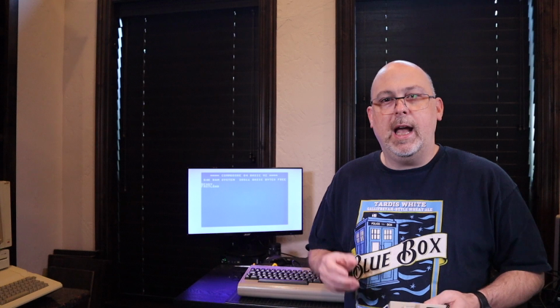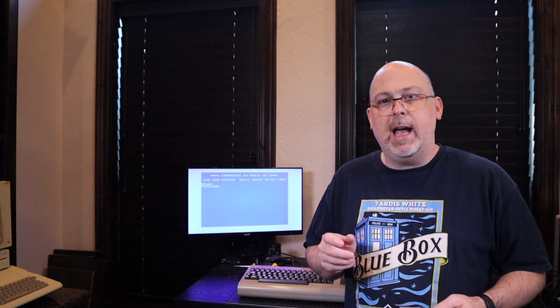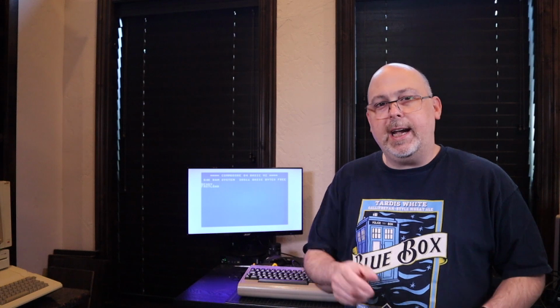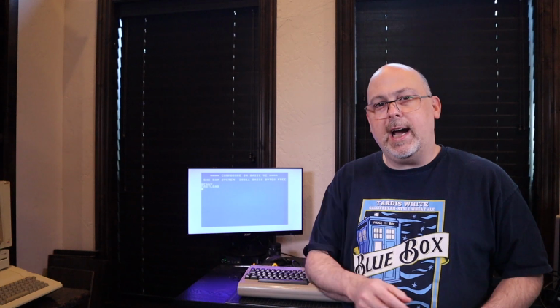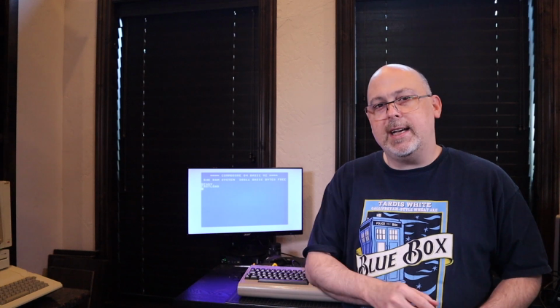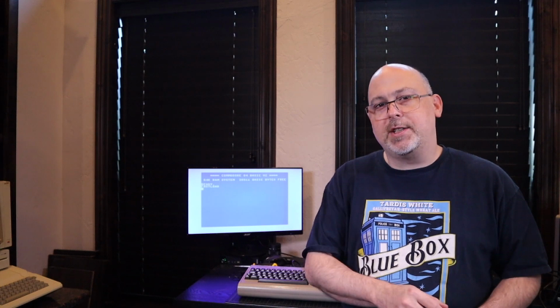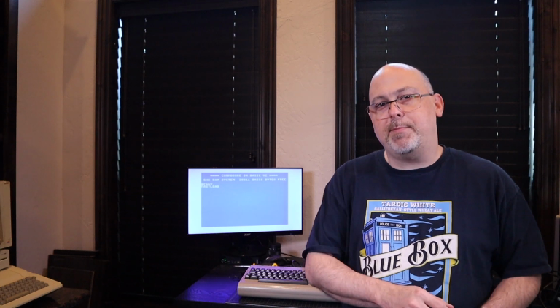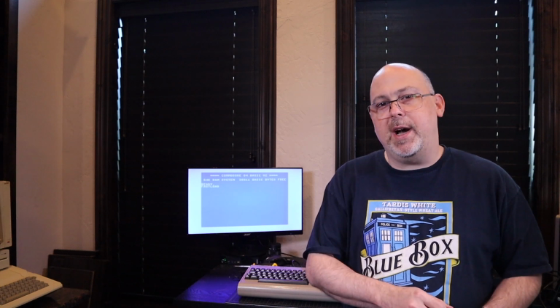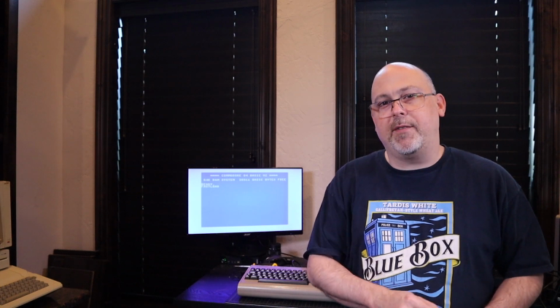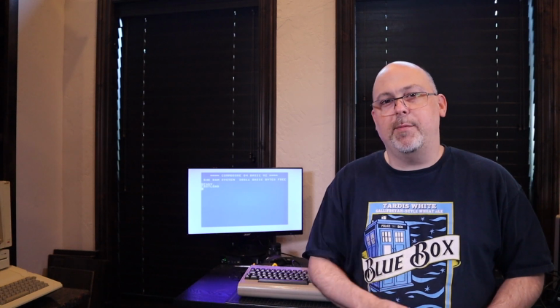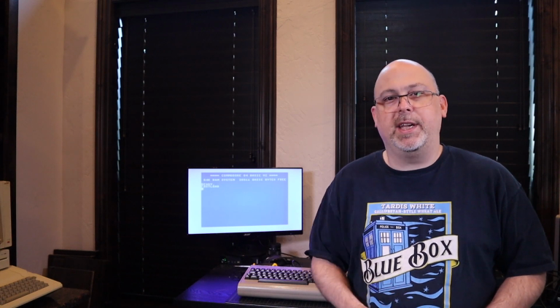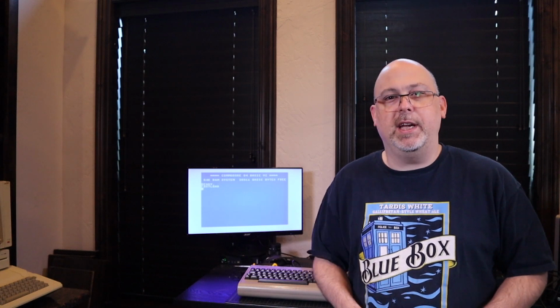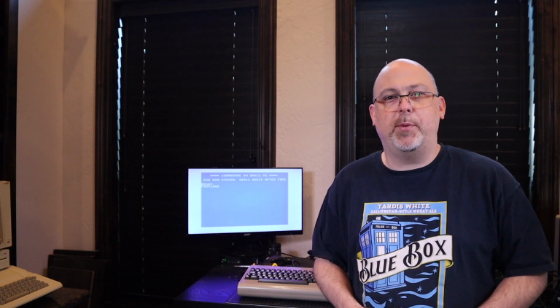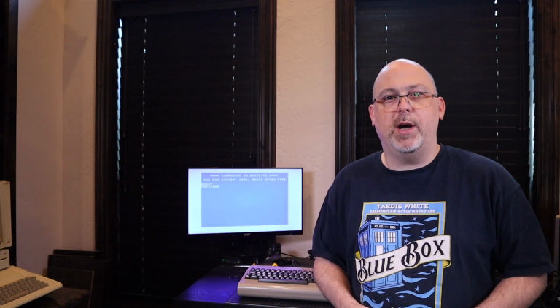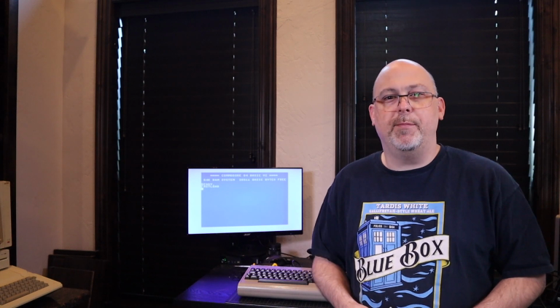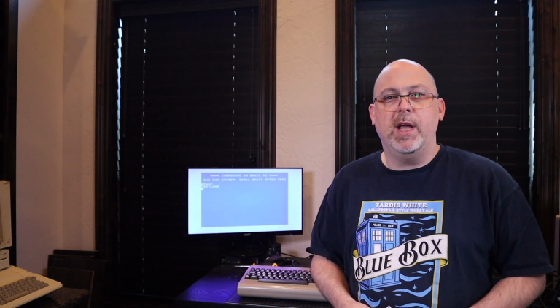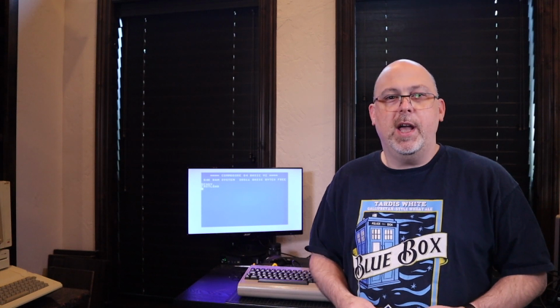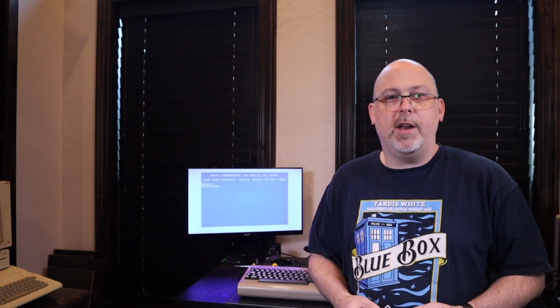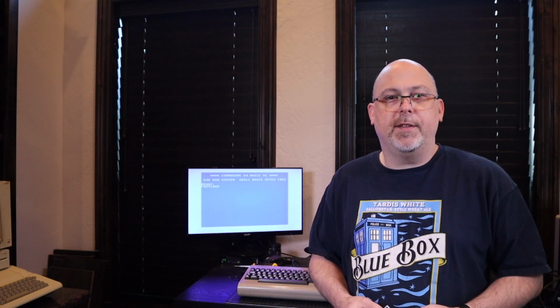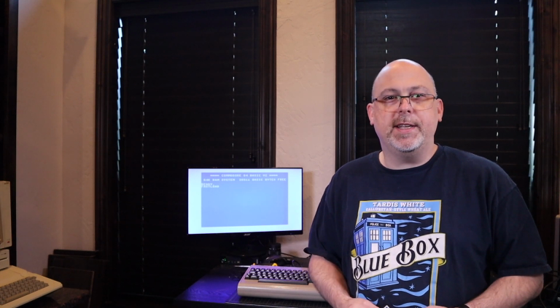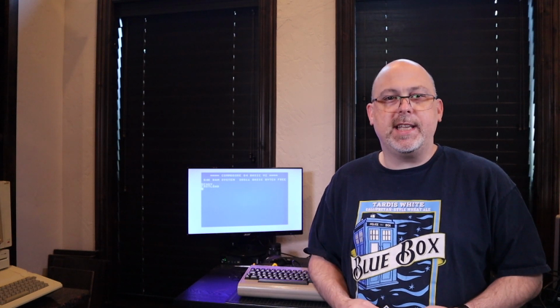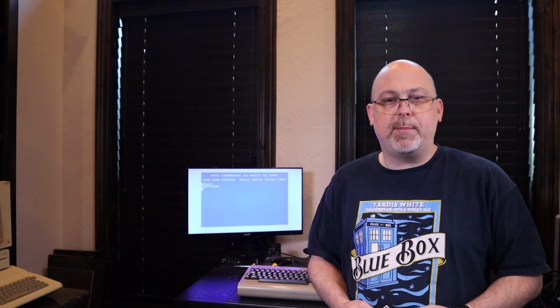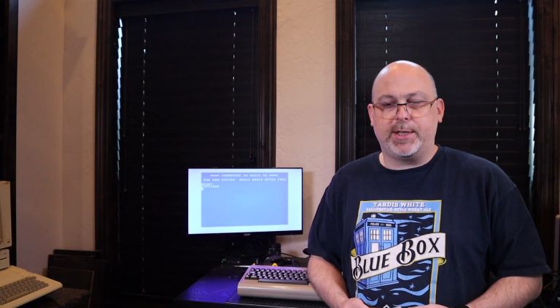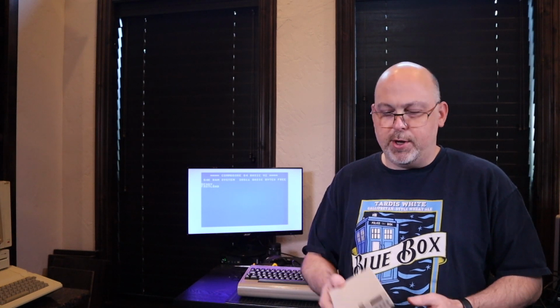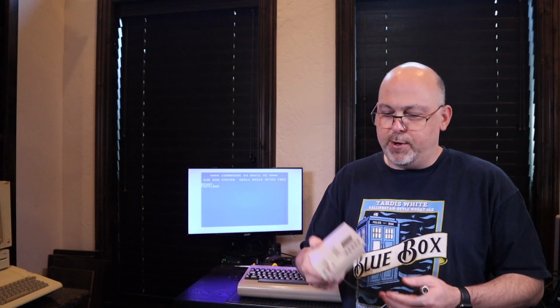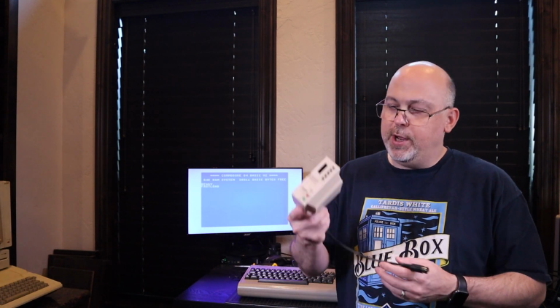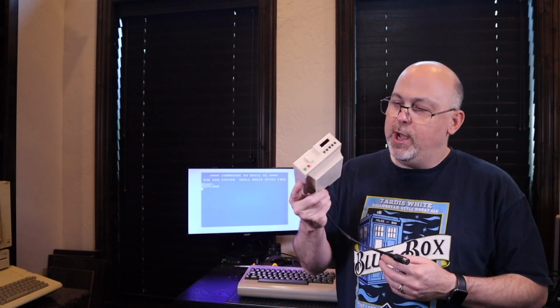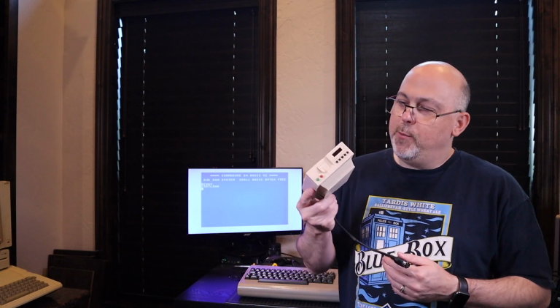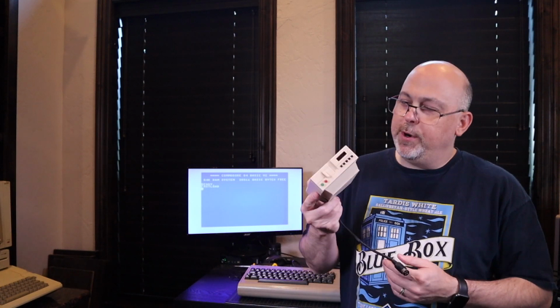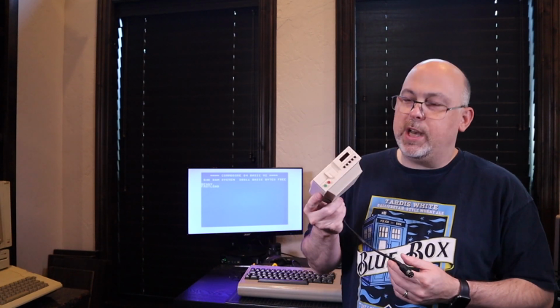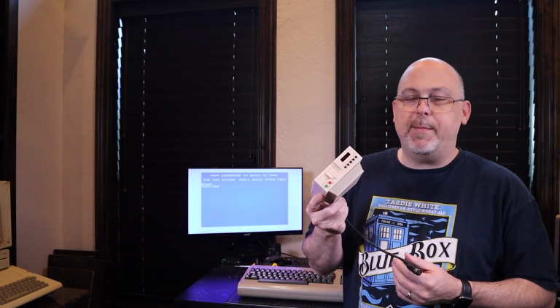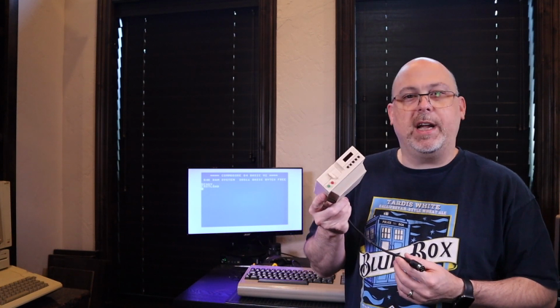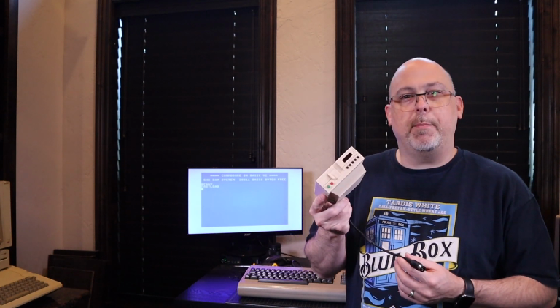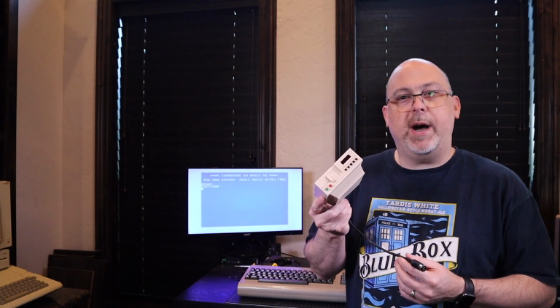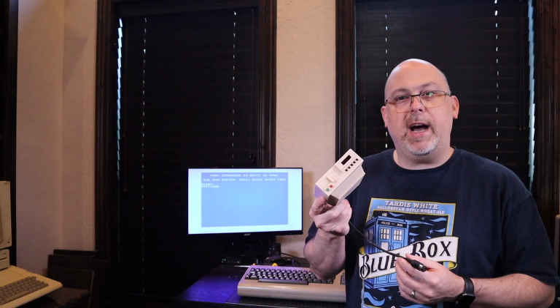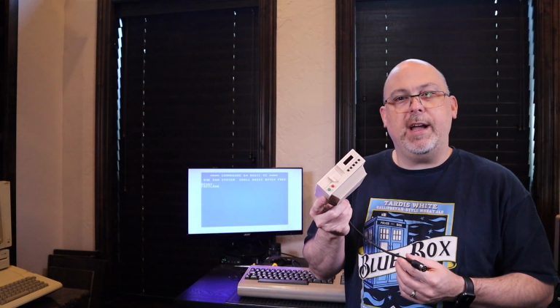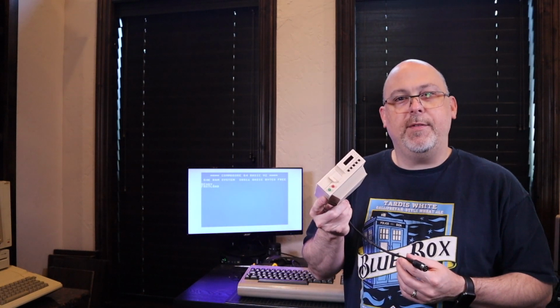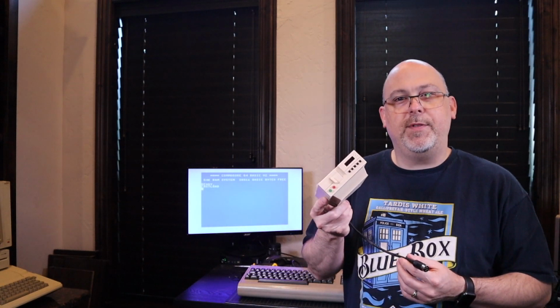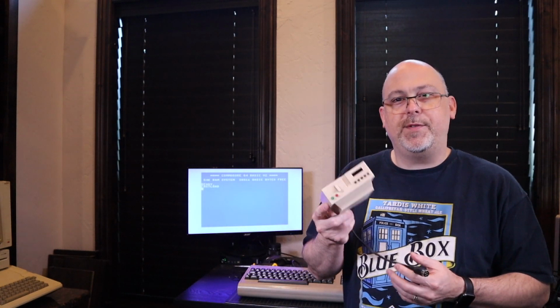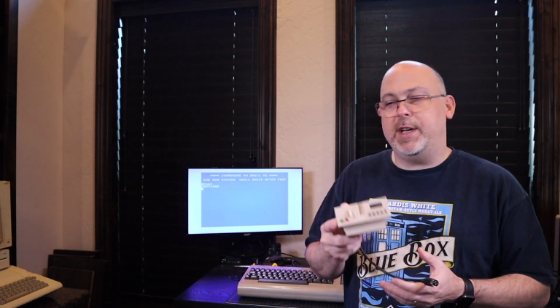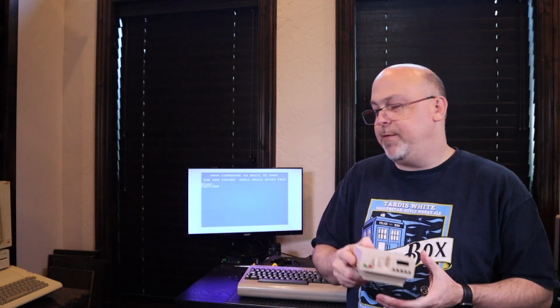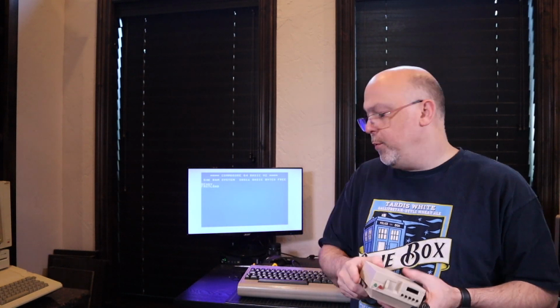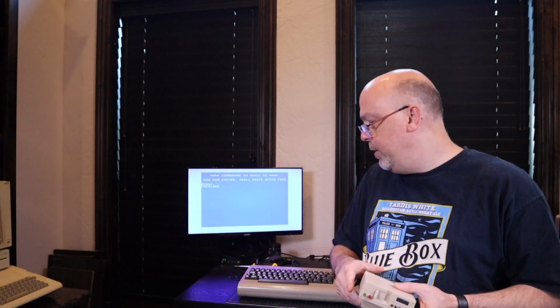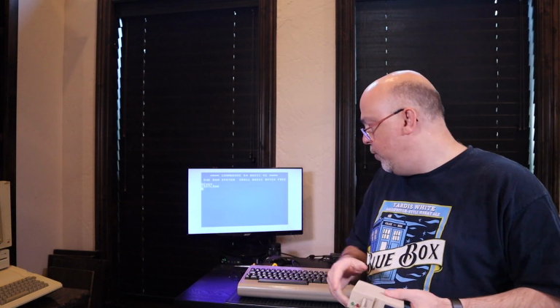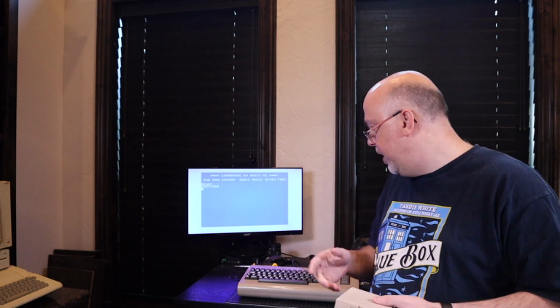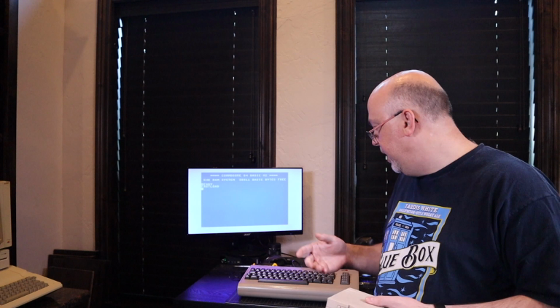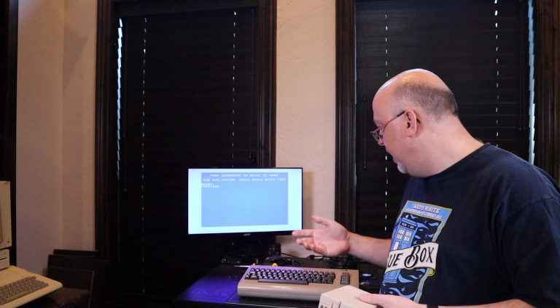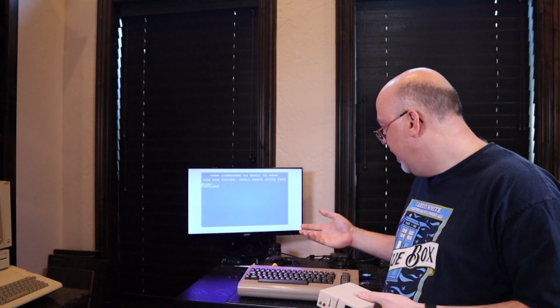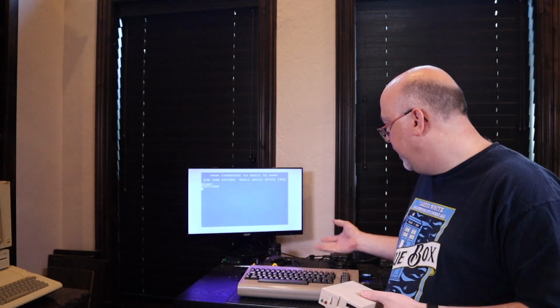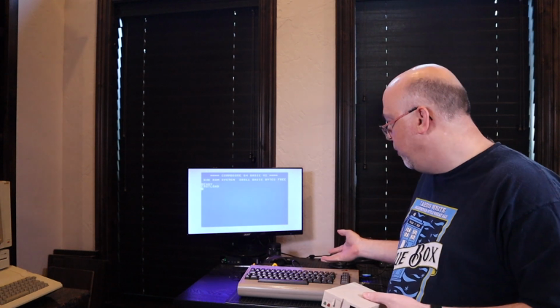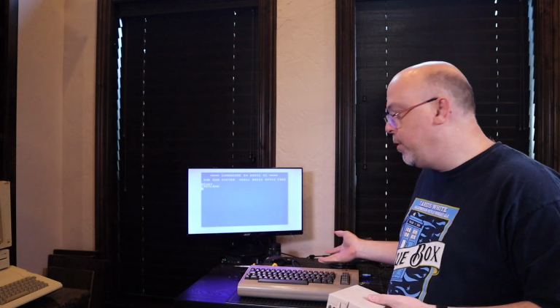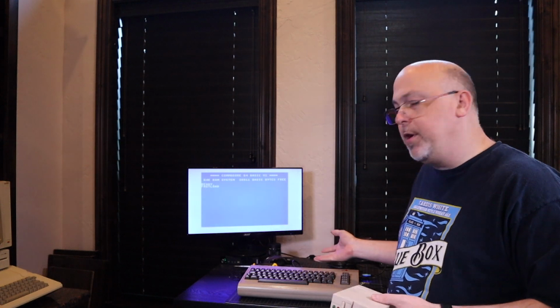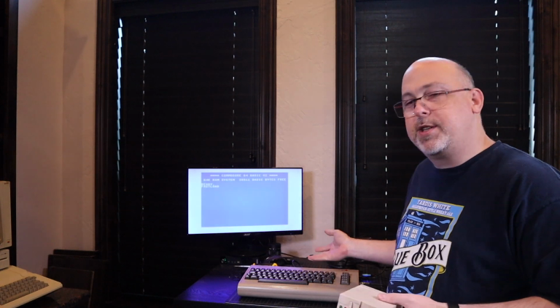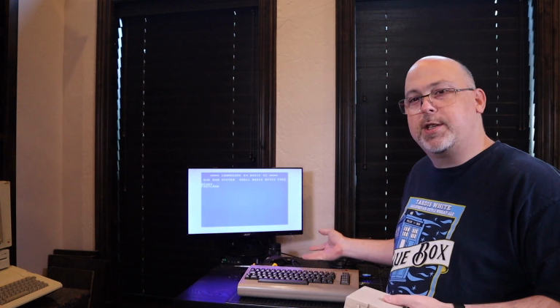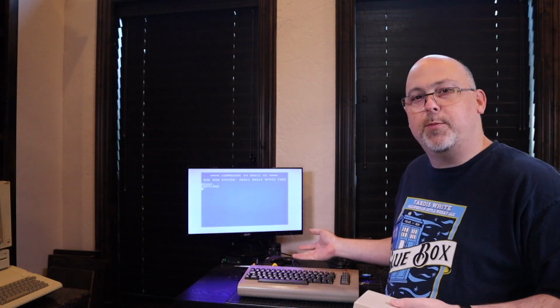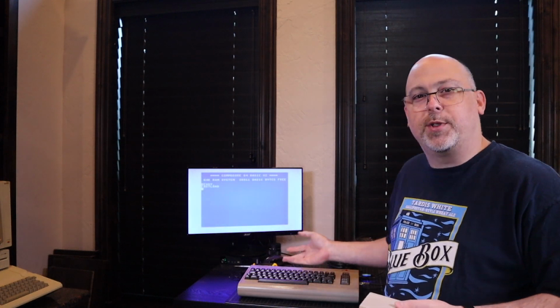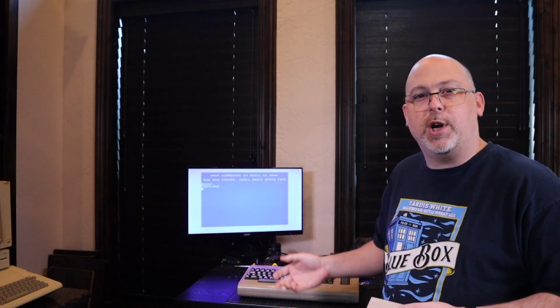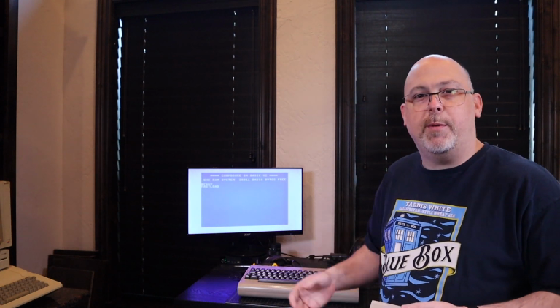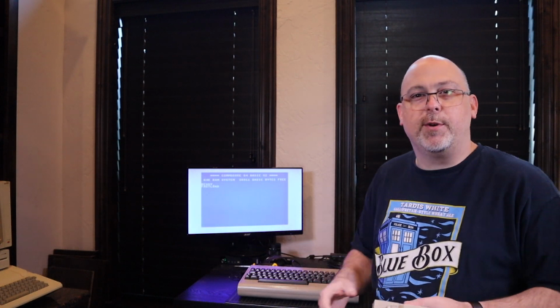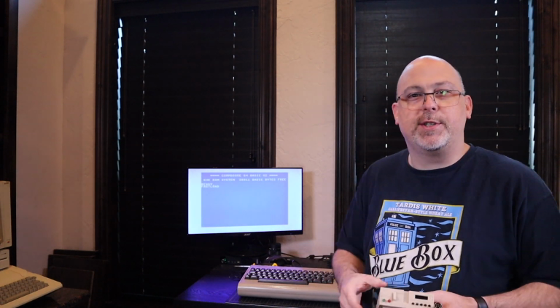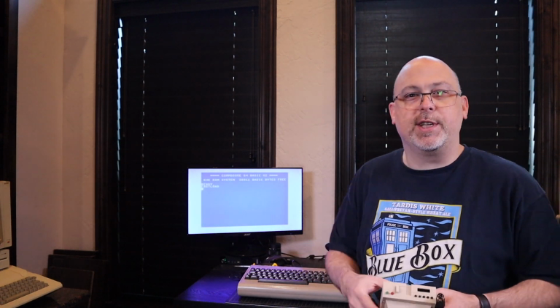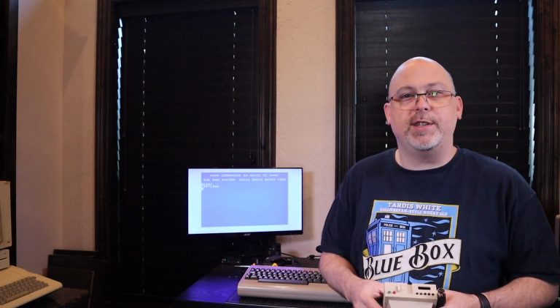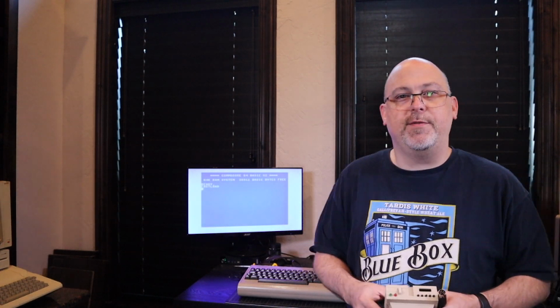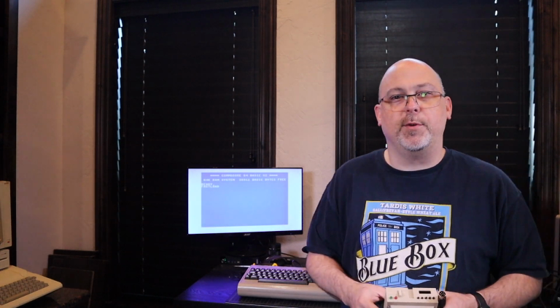Hey guys, it's Mike from the Geek Pub, and on this episode we're going to make a Pi 1541 that works with the Commodore 64.